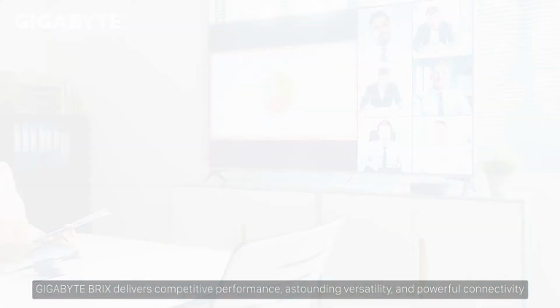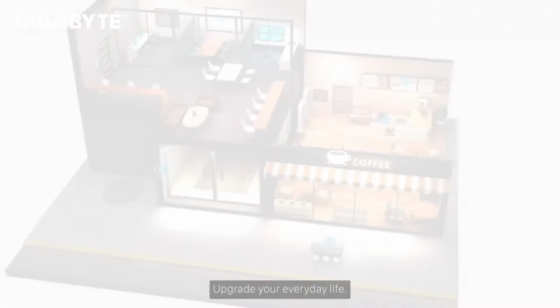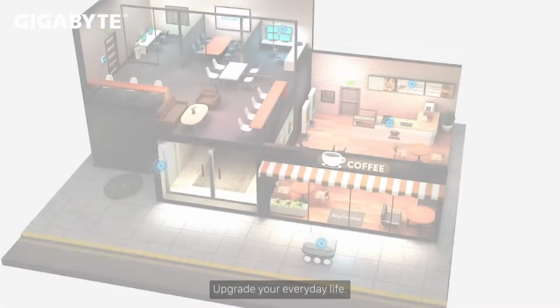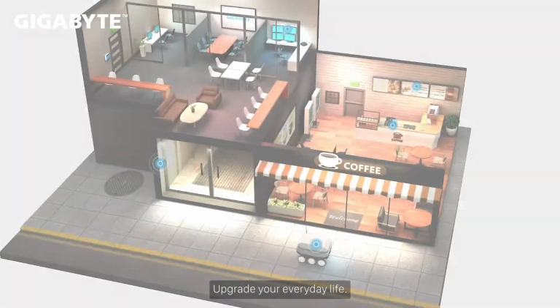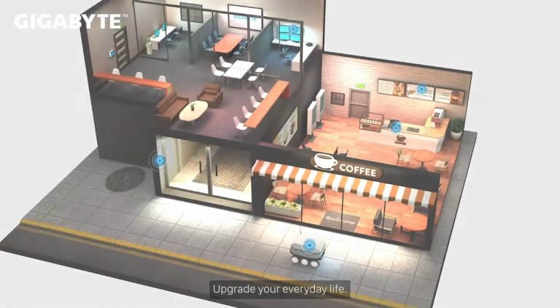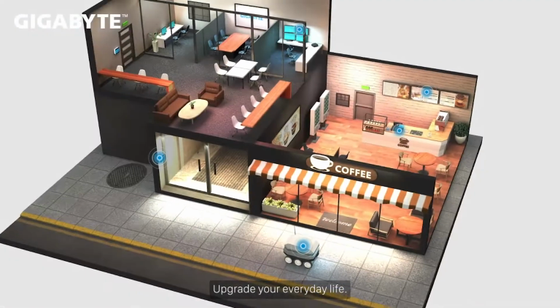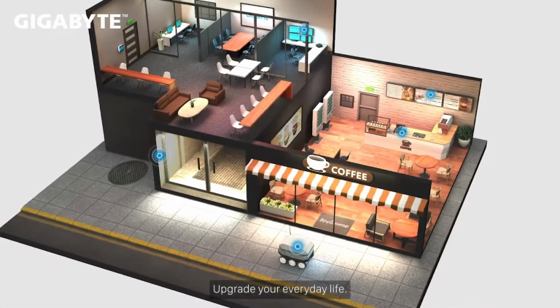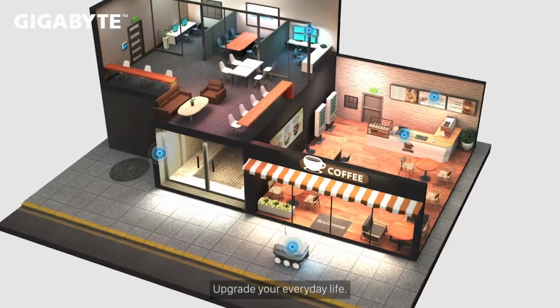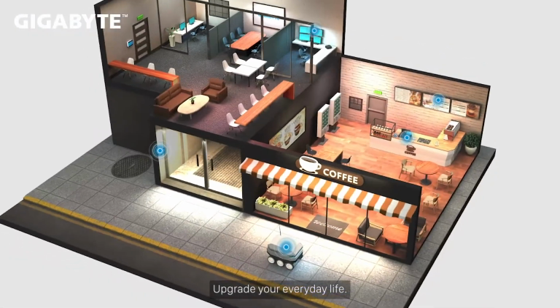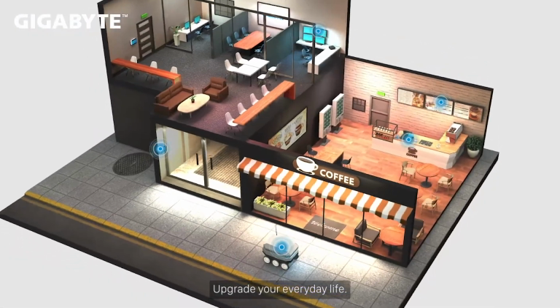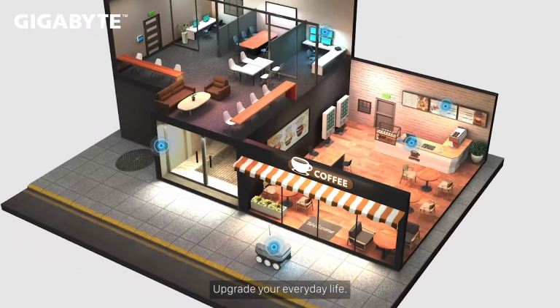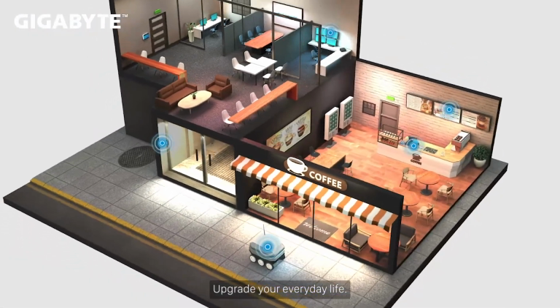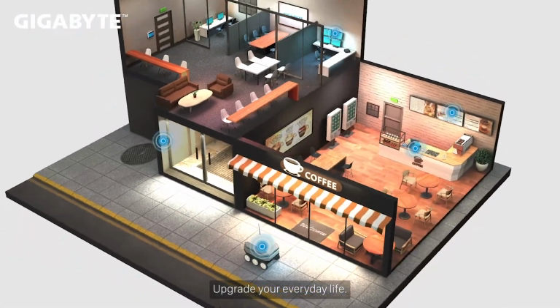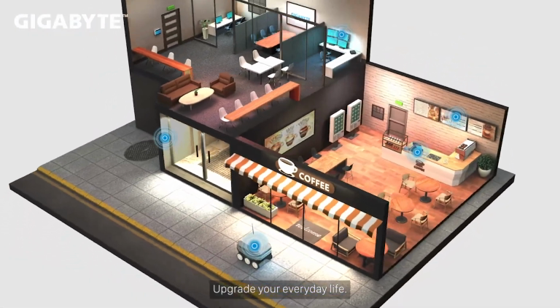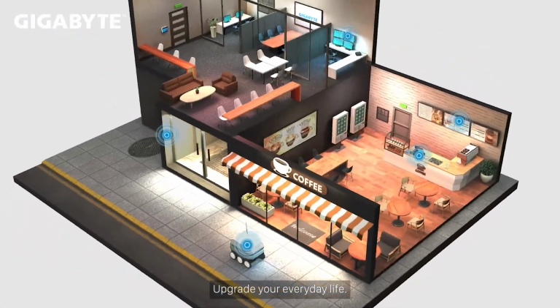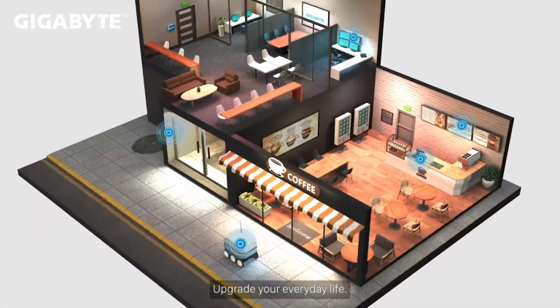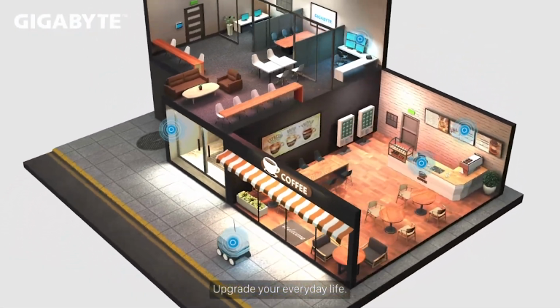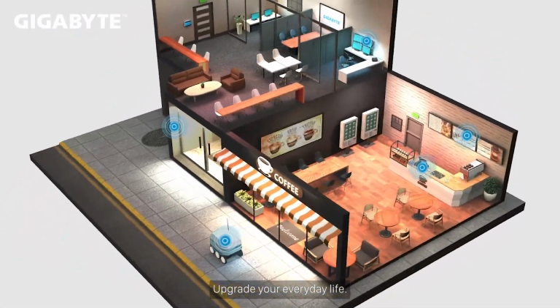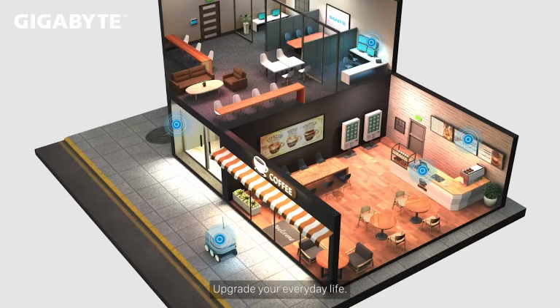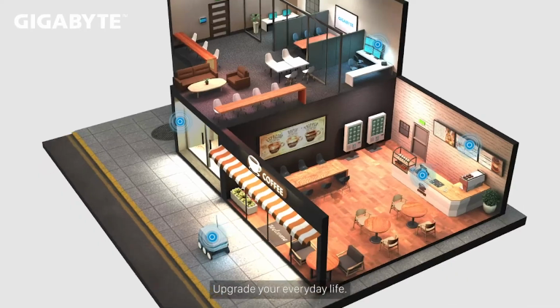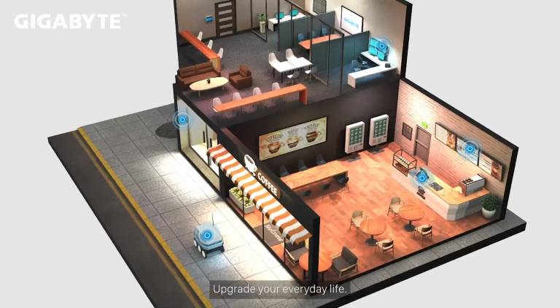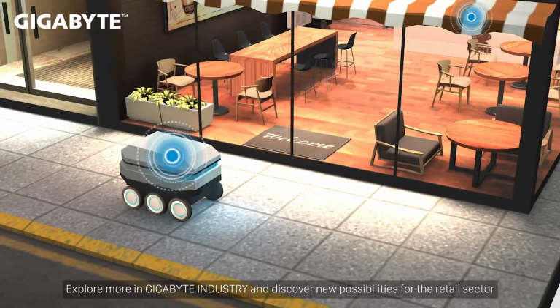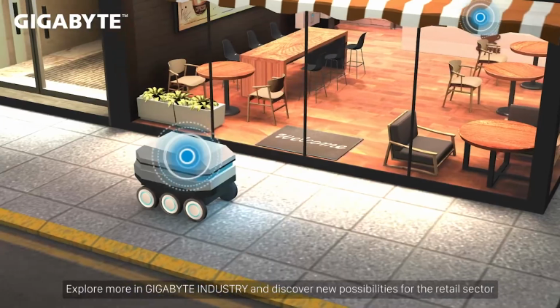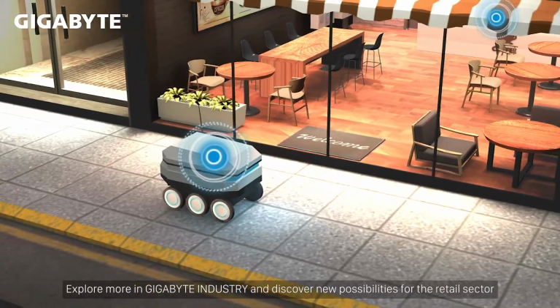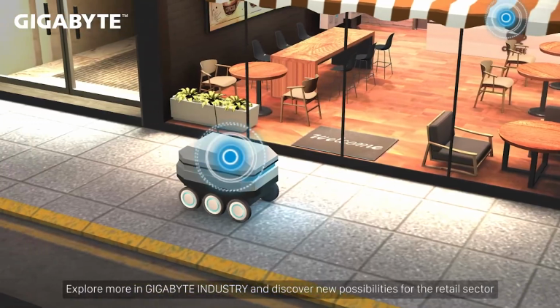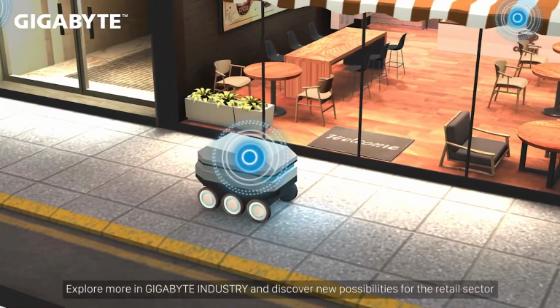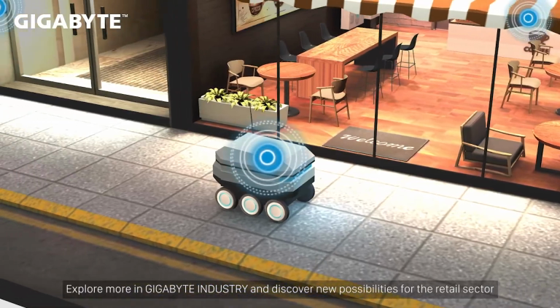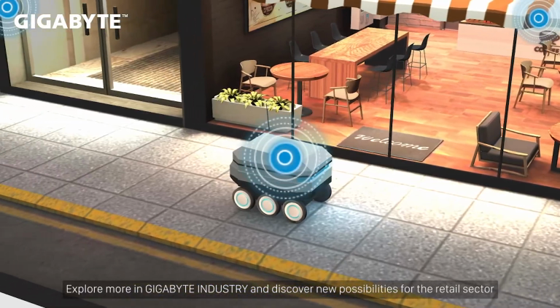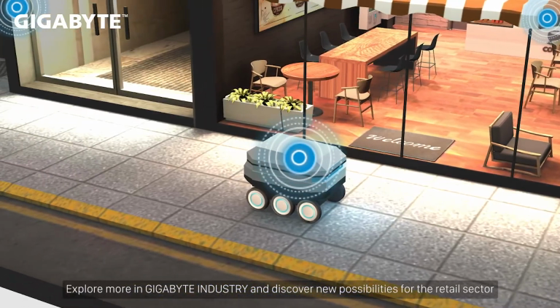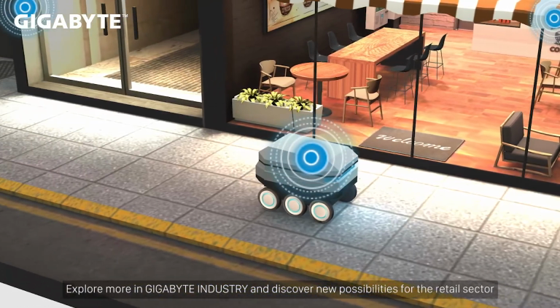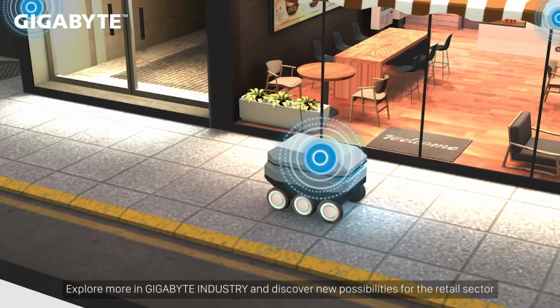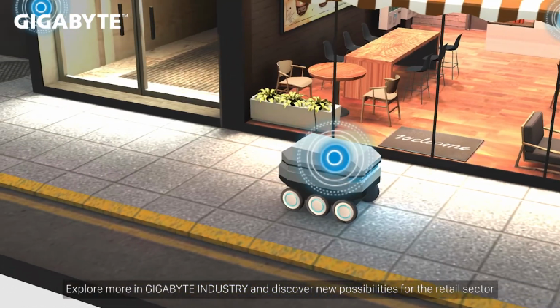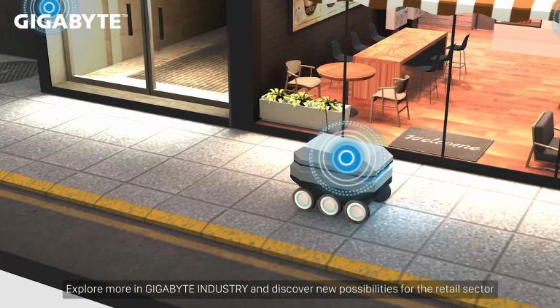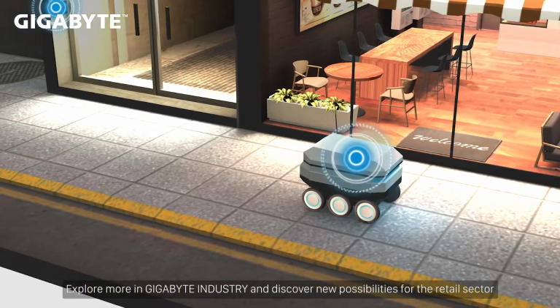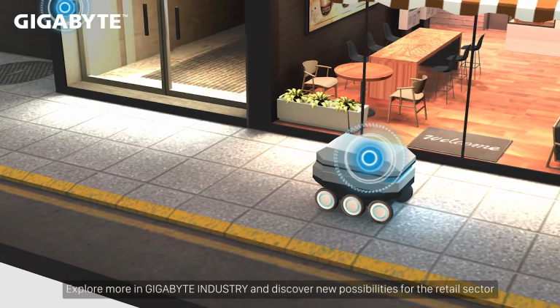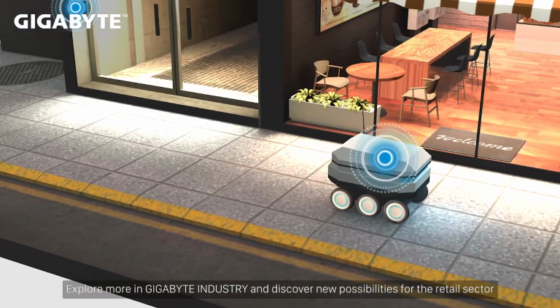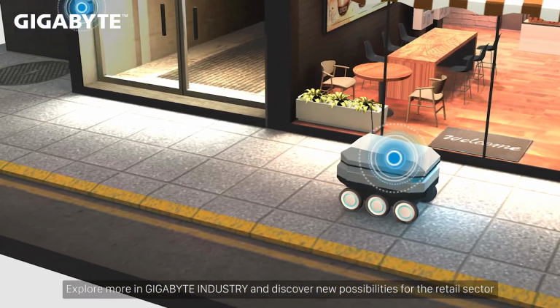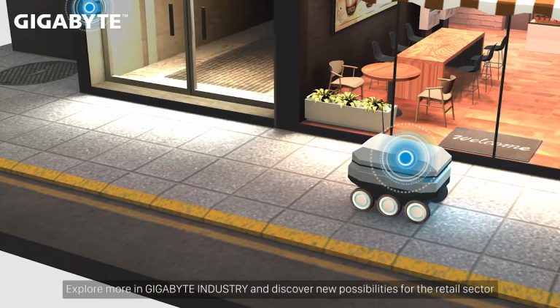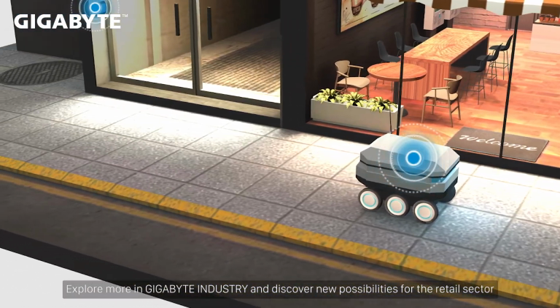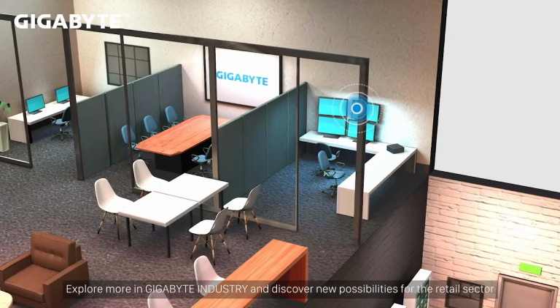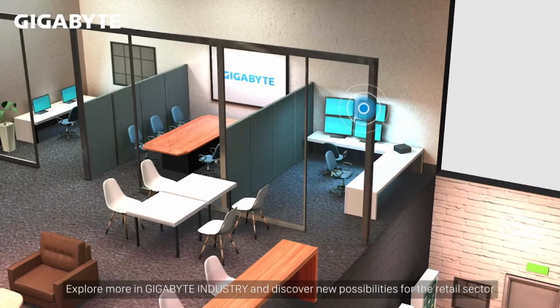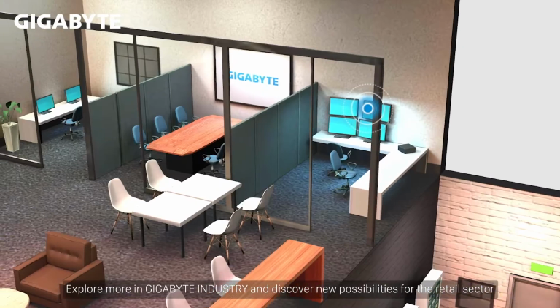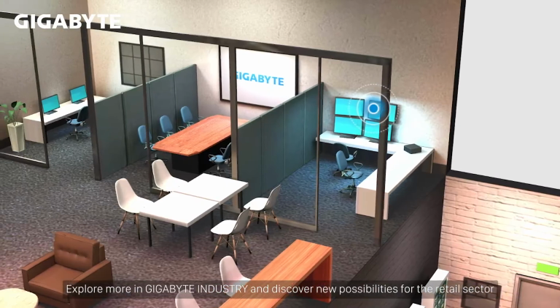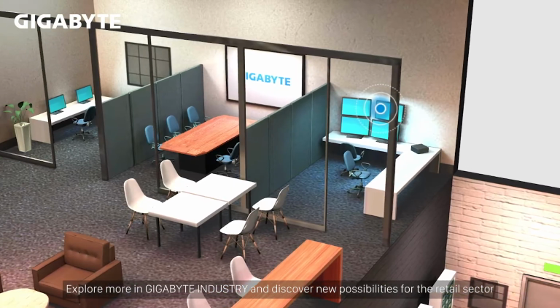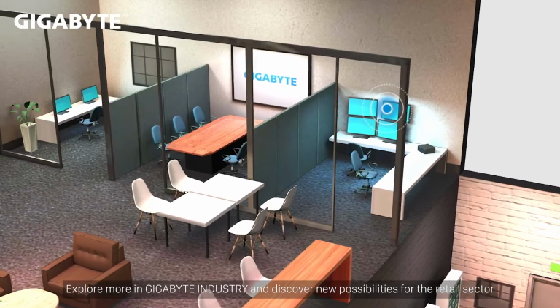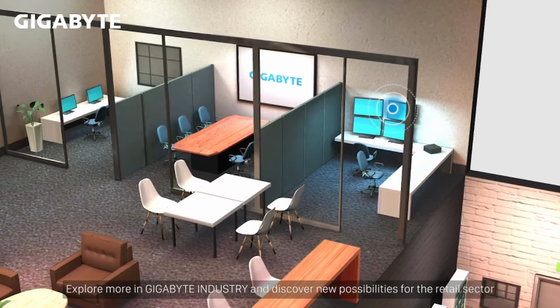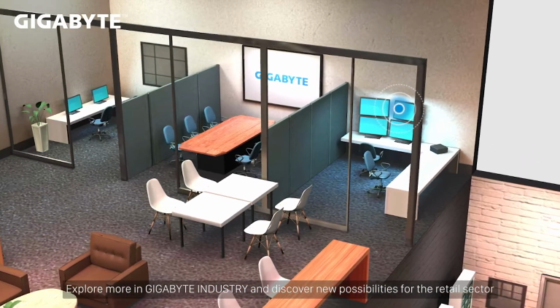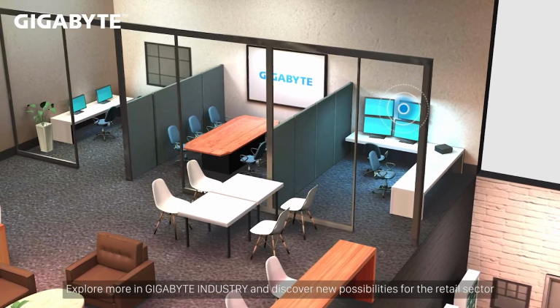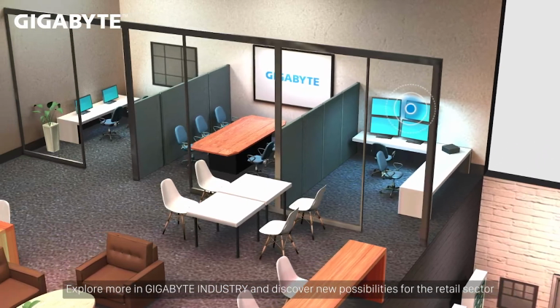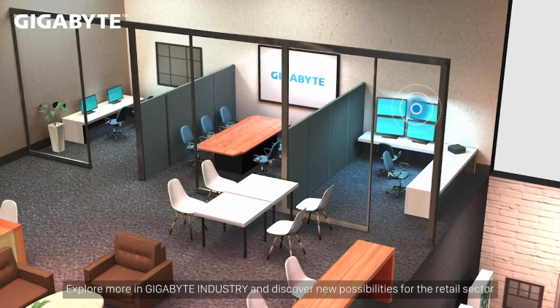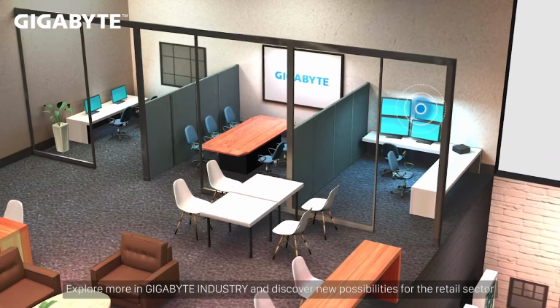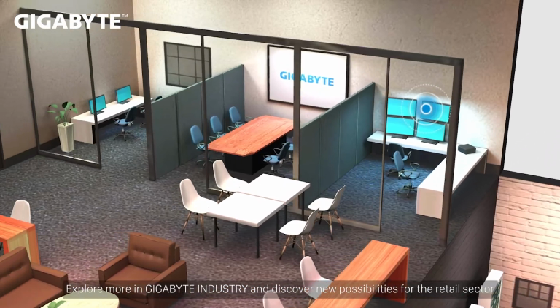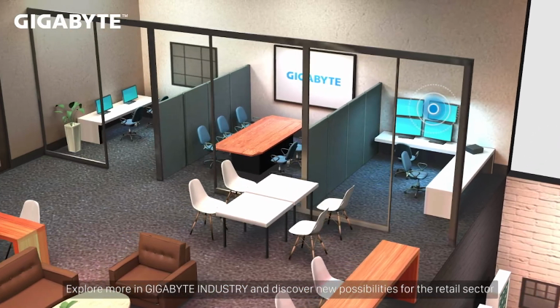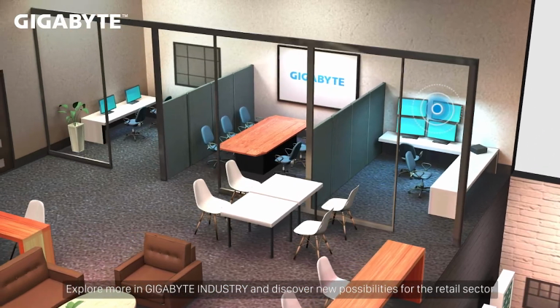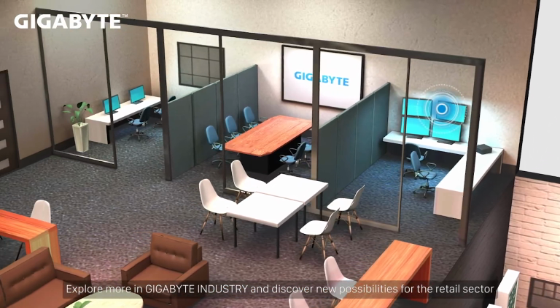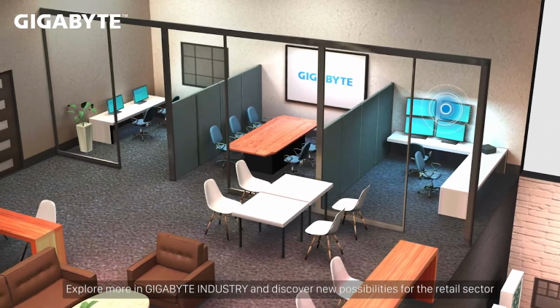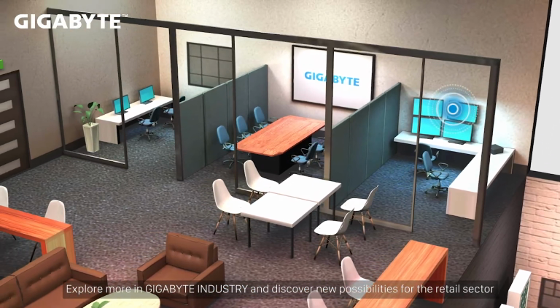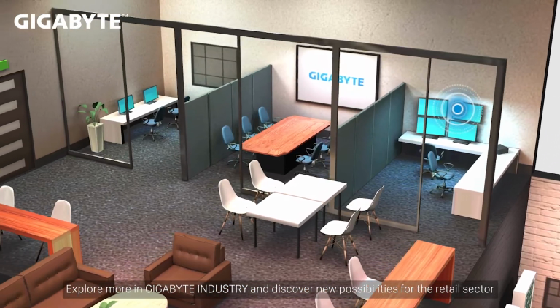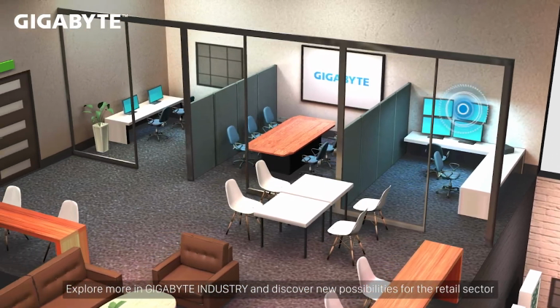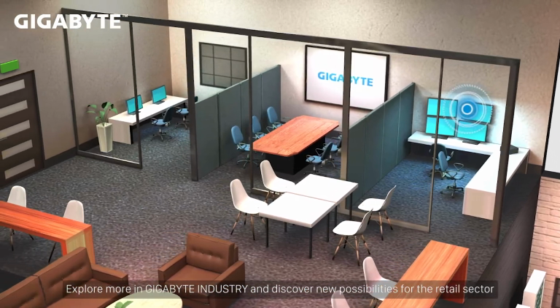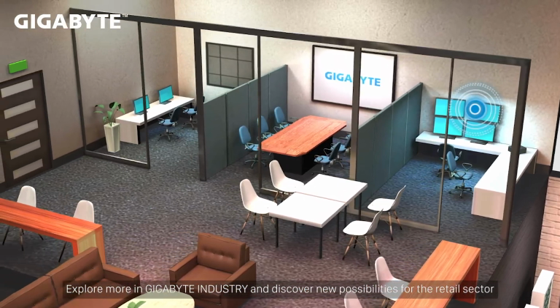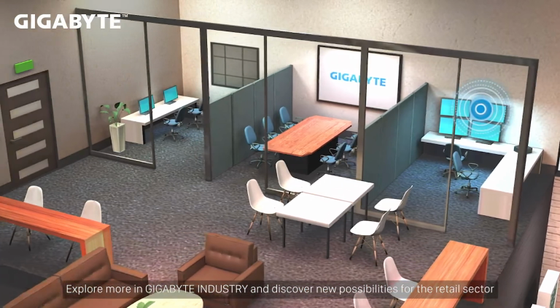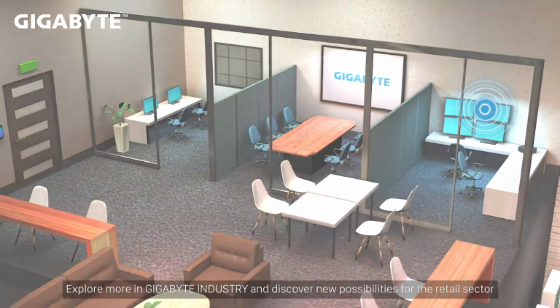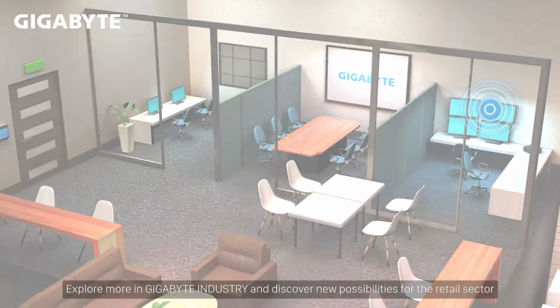Upgrade your everyday life. Explore more in Gigabyte industry and discover new possibilities and capabilities for the retail sector.